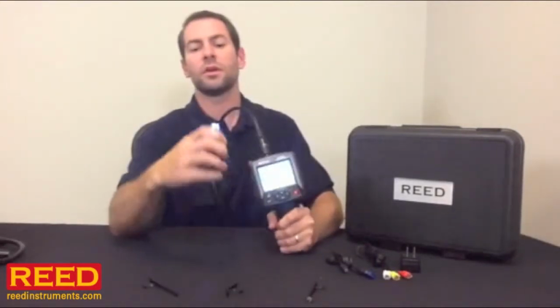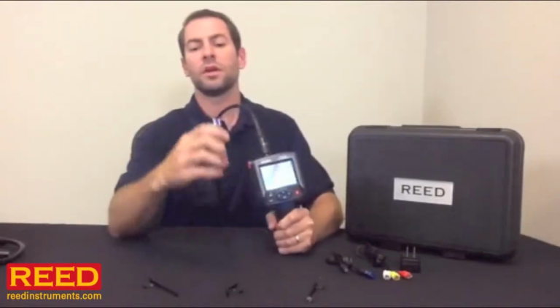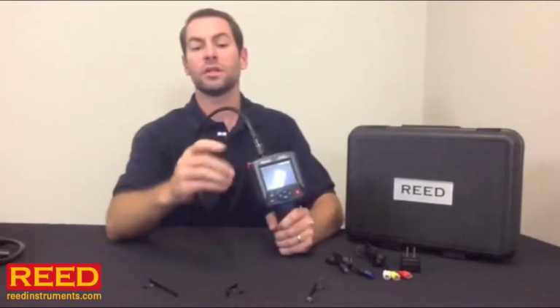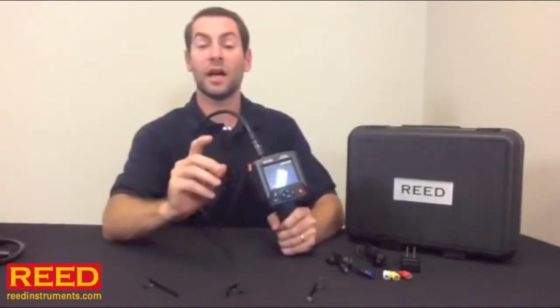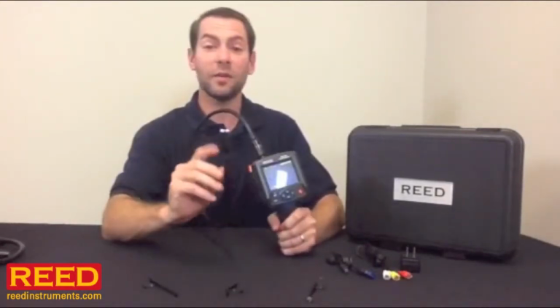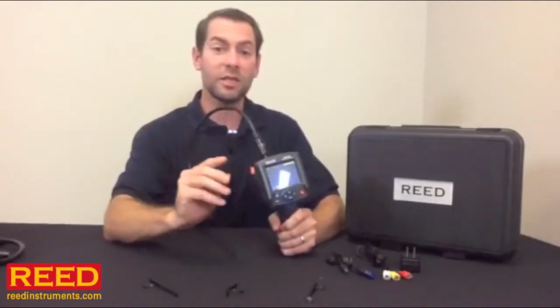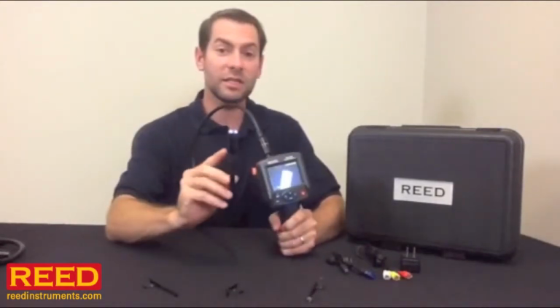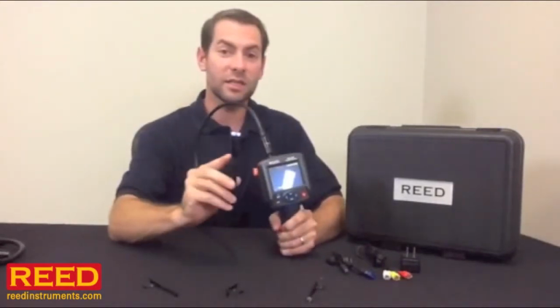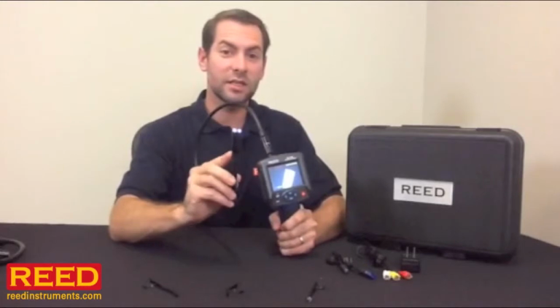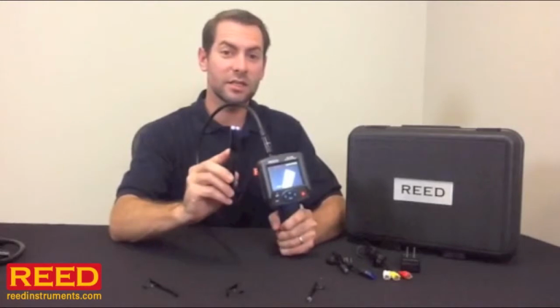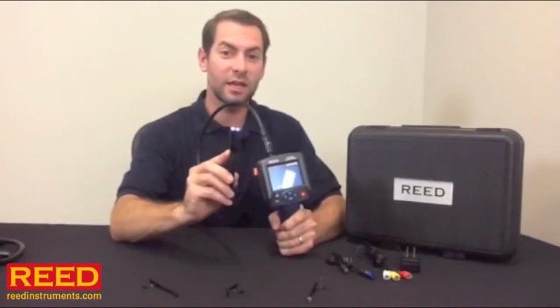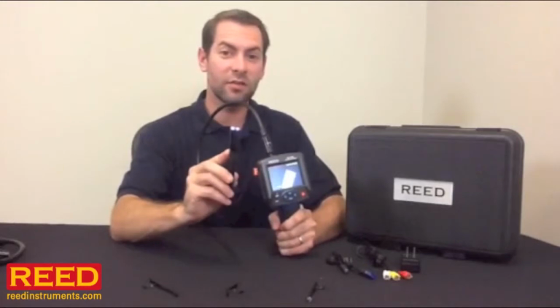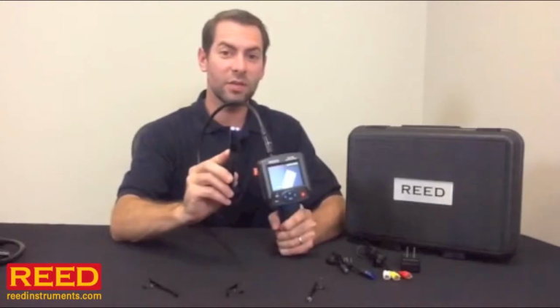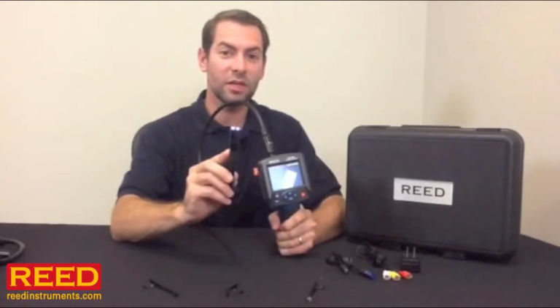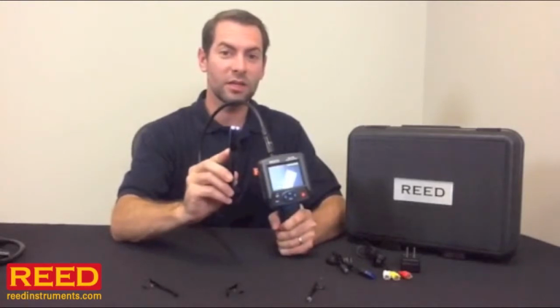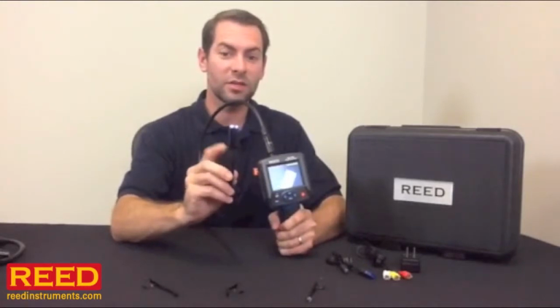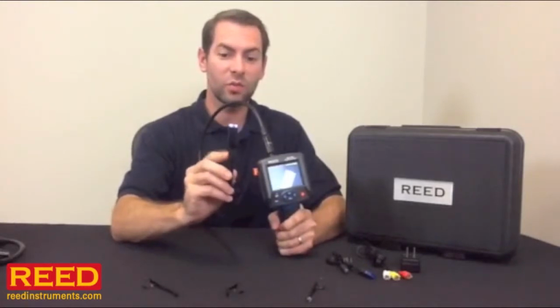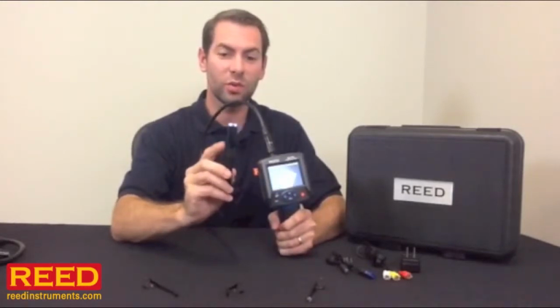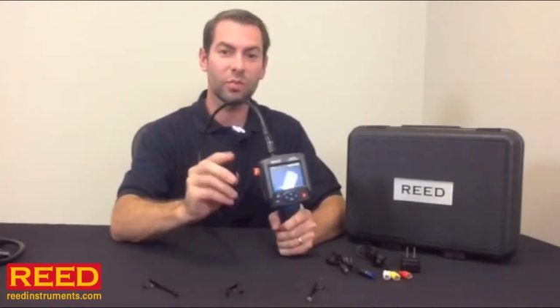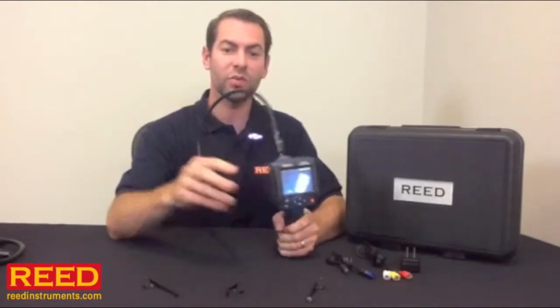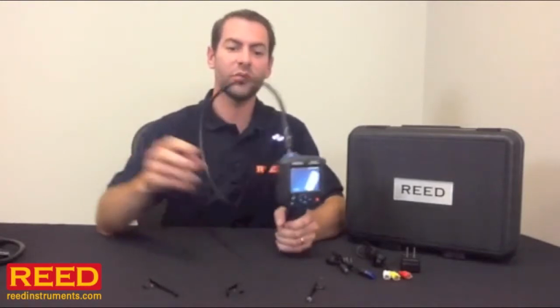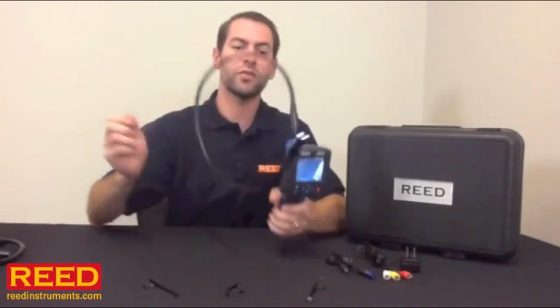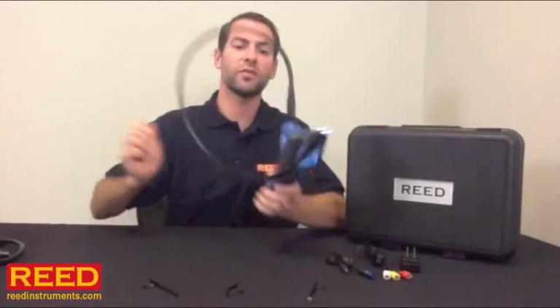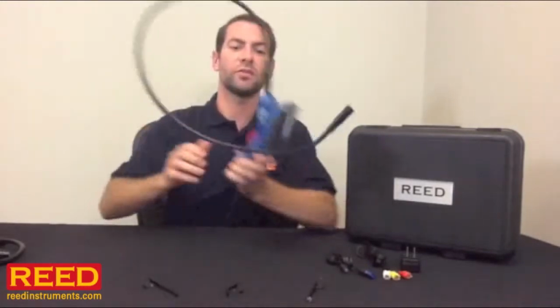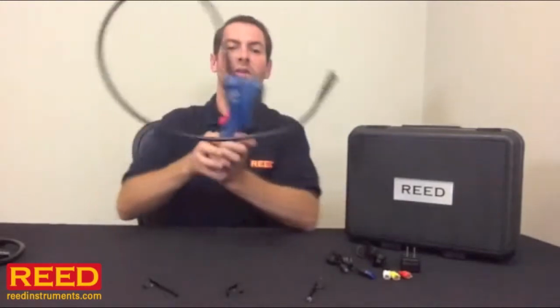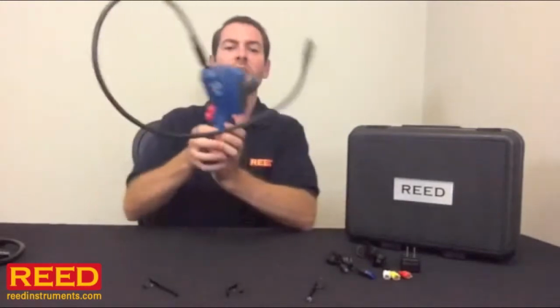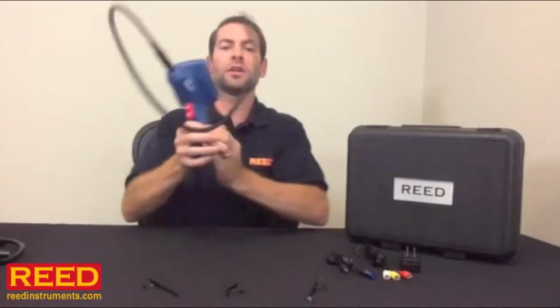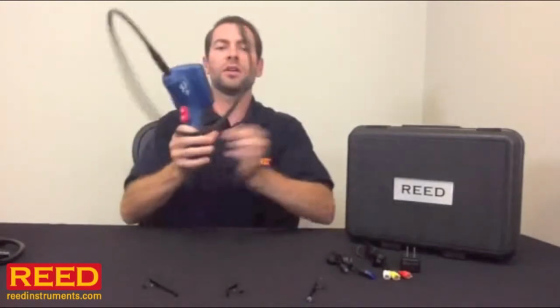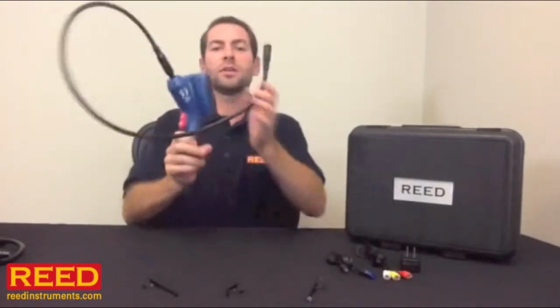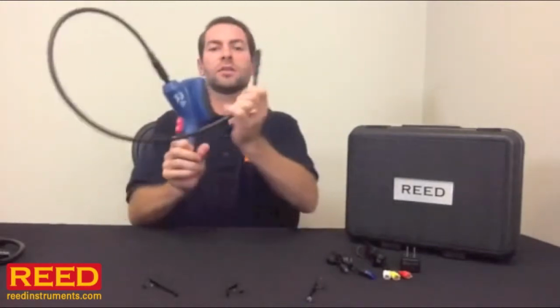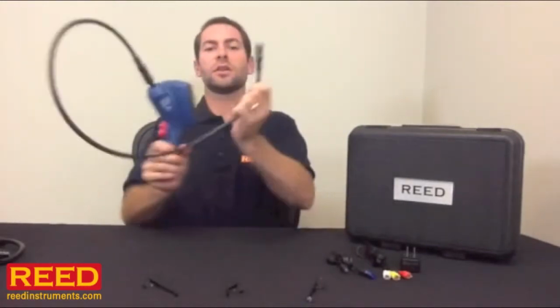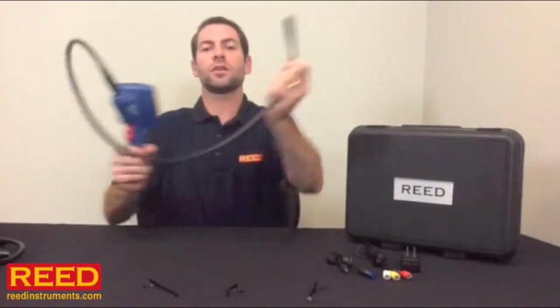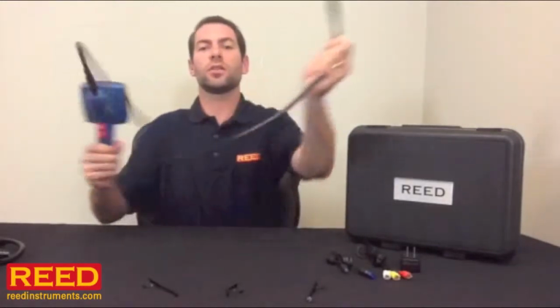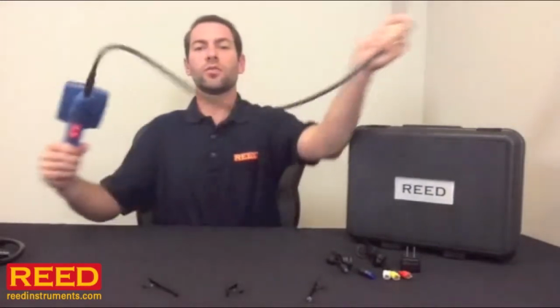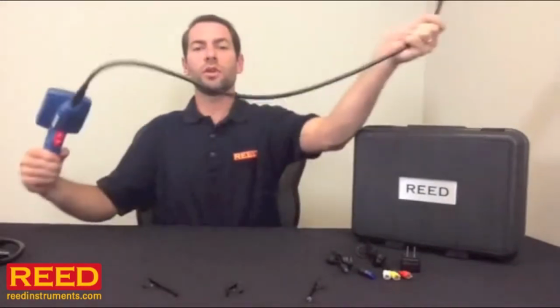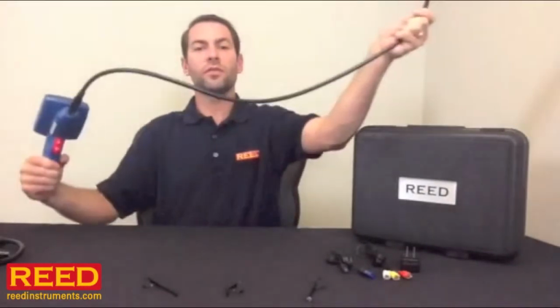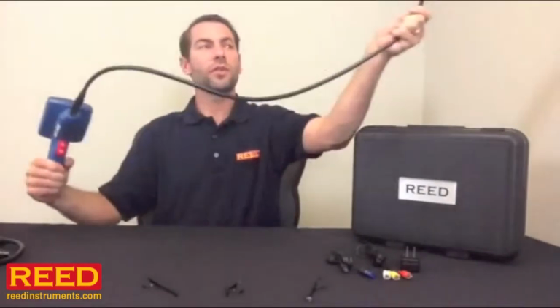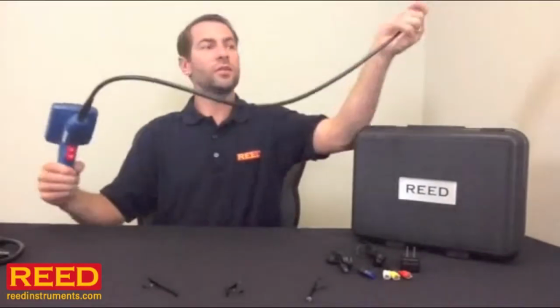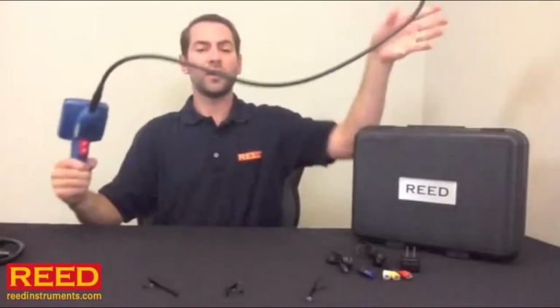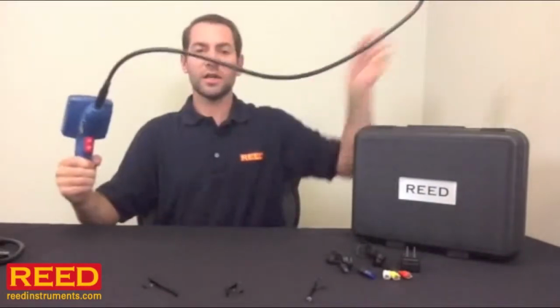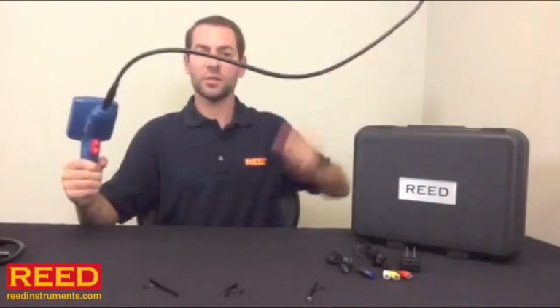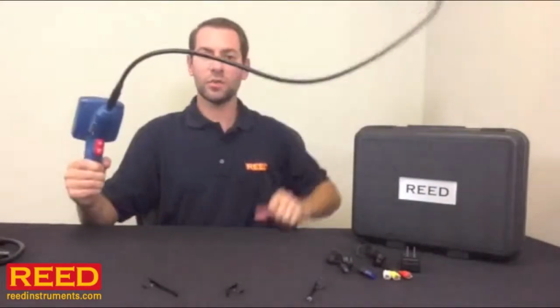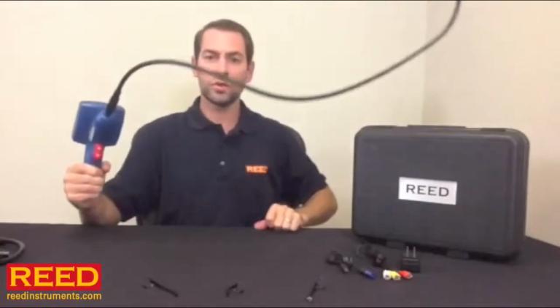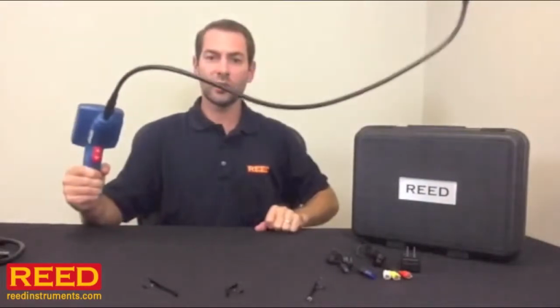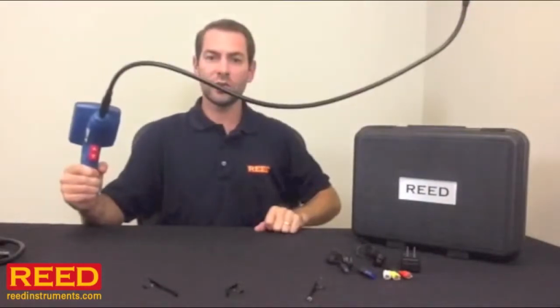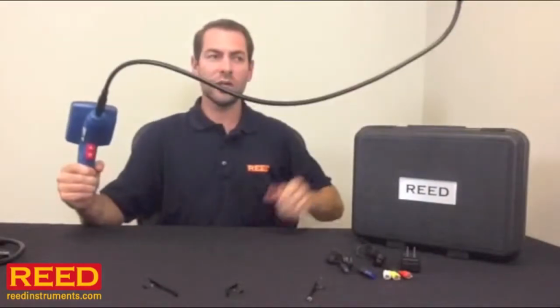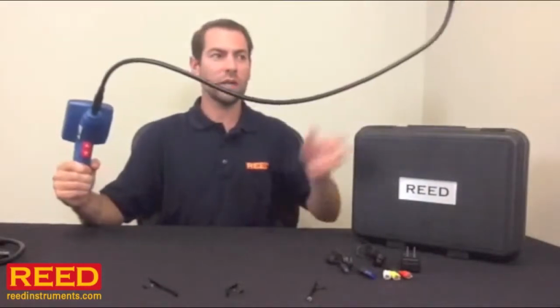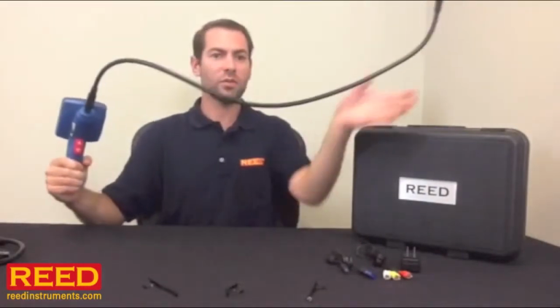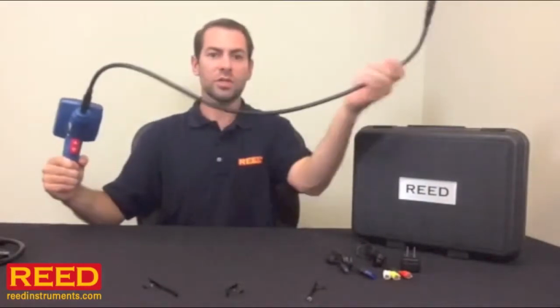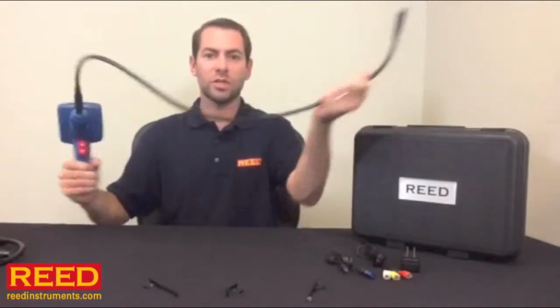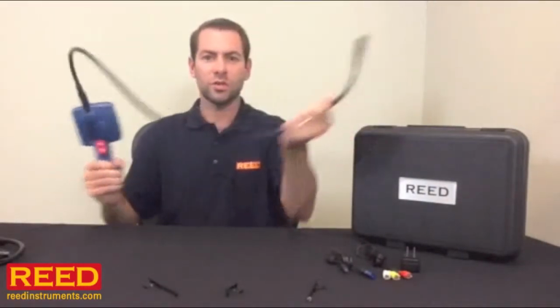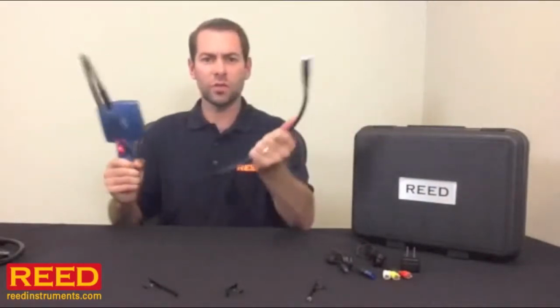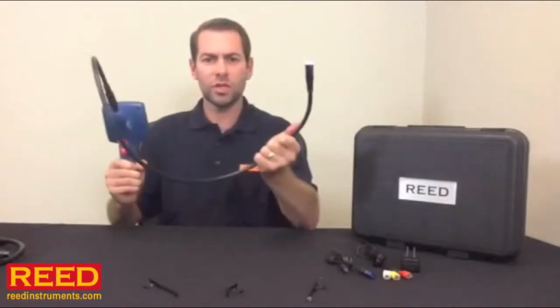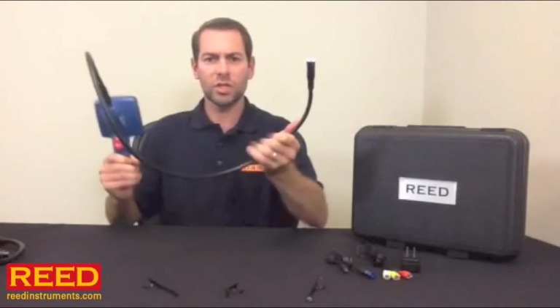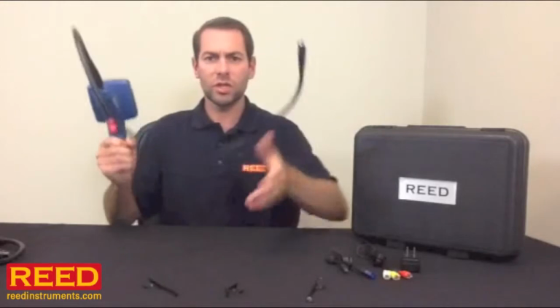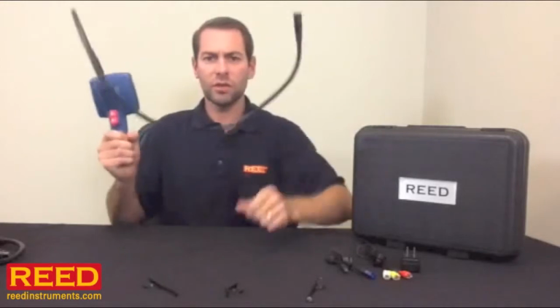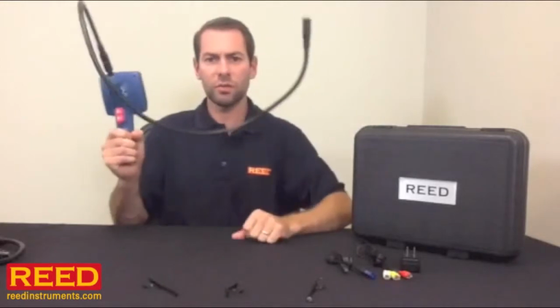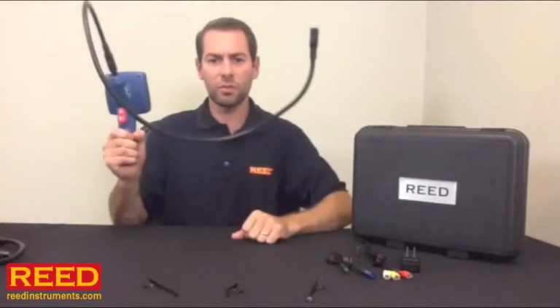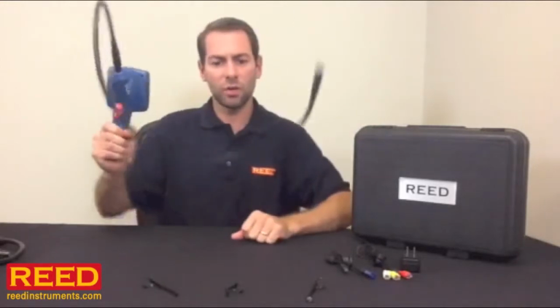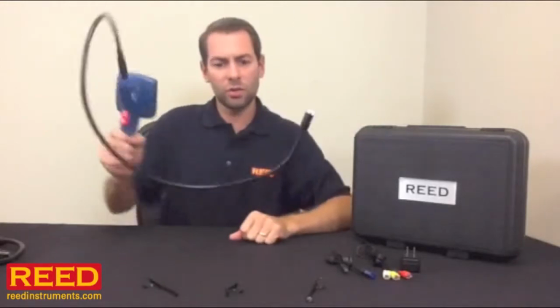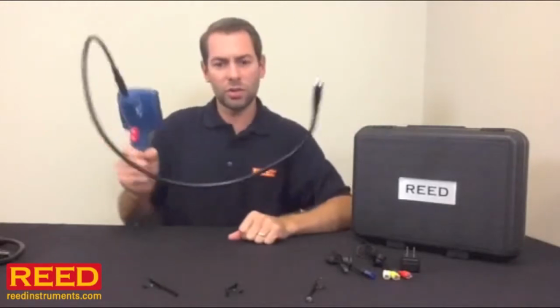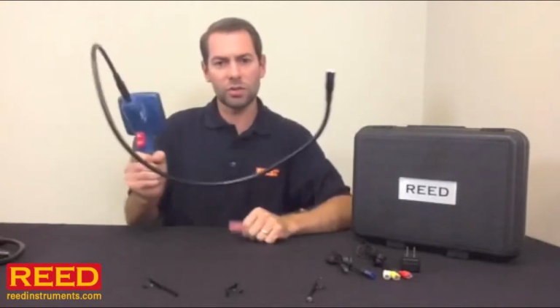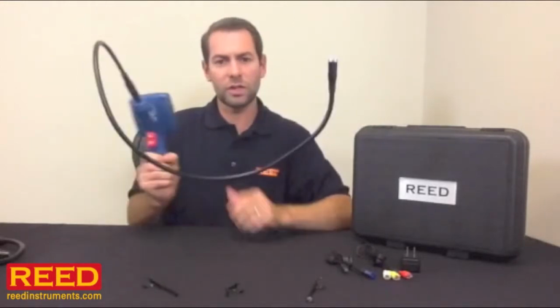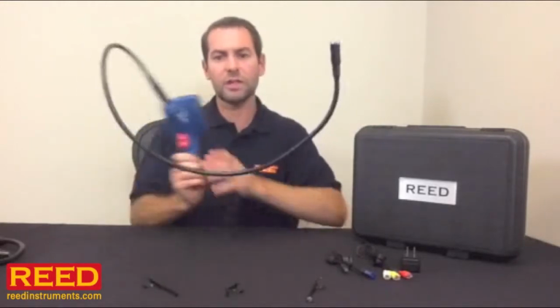It's IP67, meaning it's waterproof. It's got a 3 foot flexible gooseneck which is still rigid enough to hold its shape as you need.